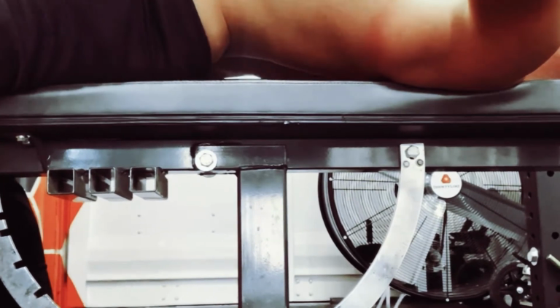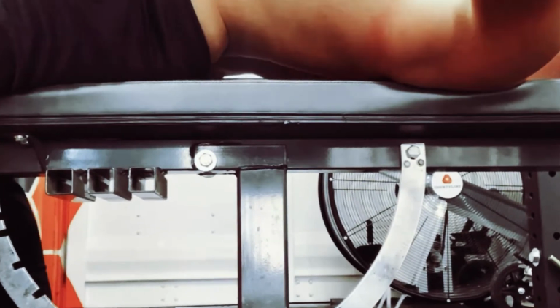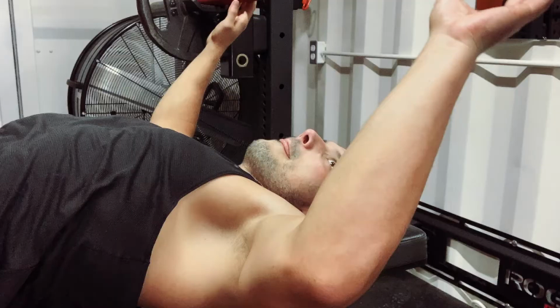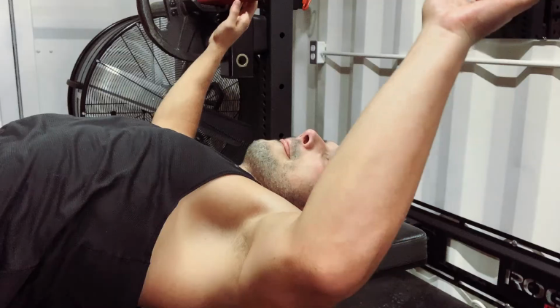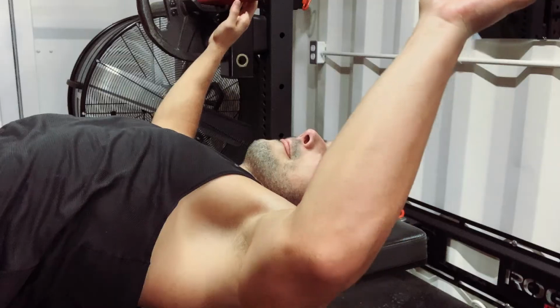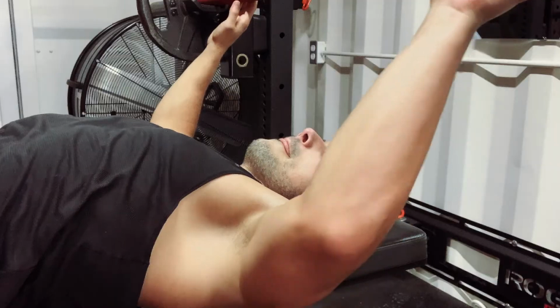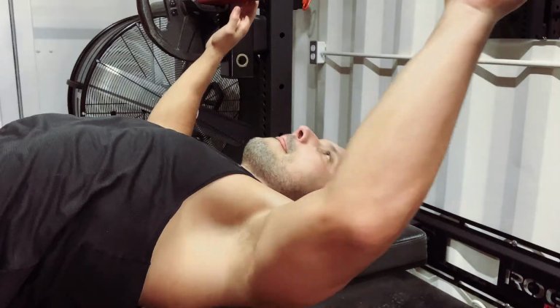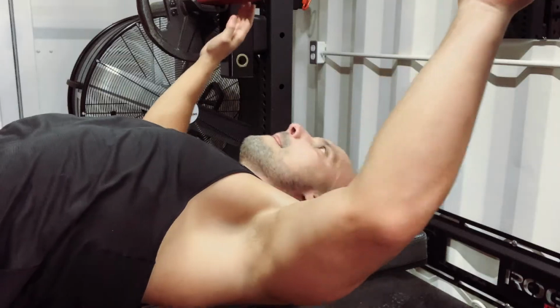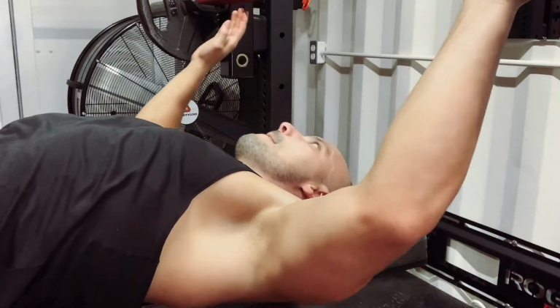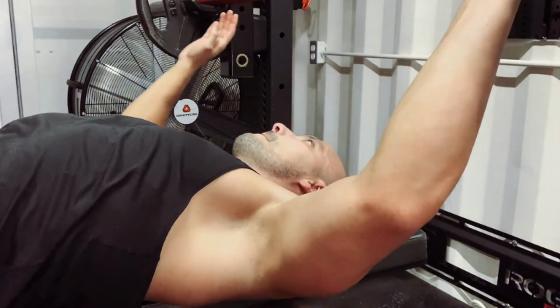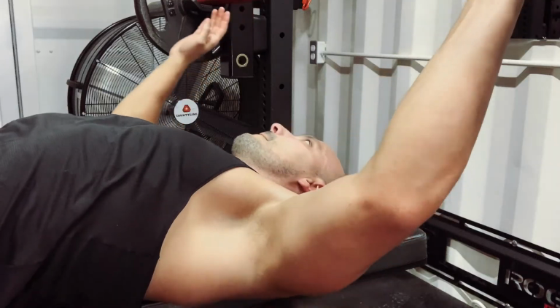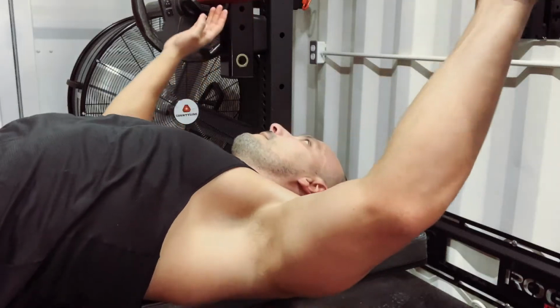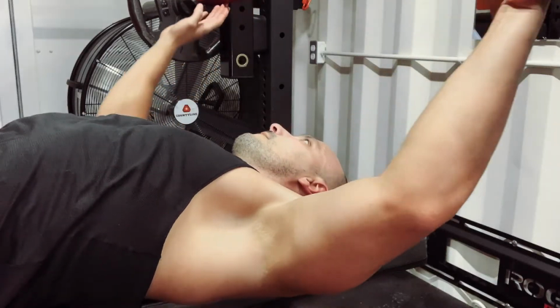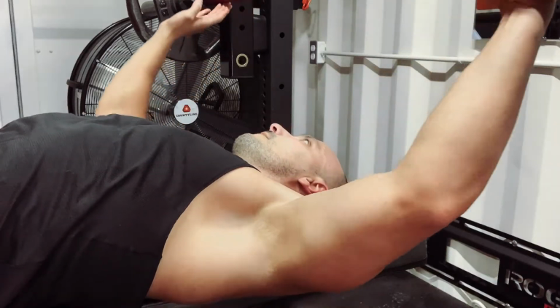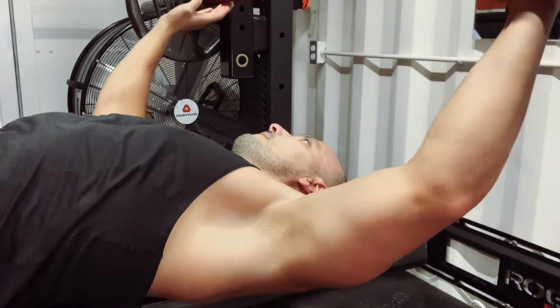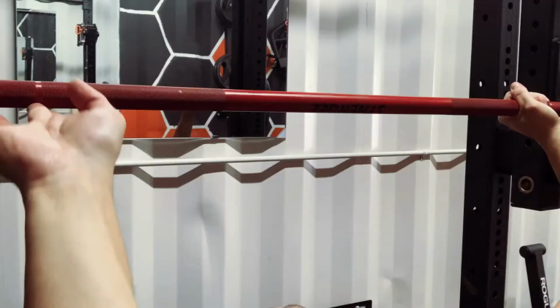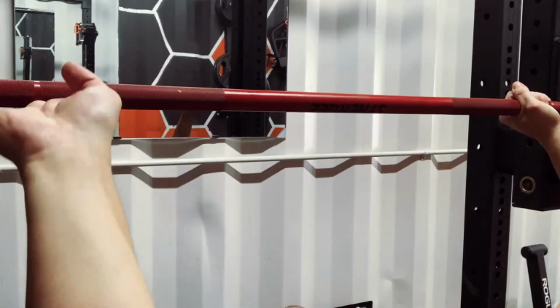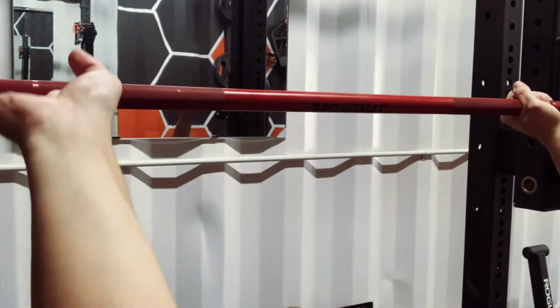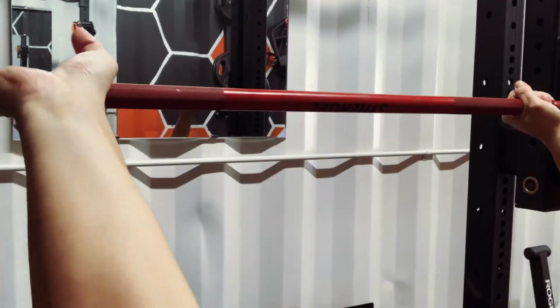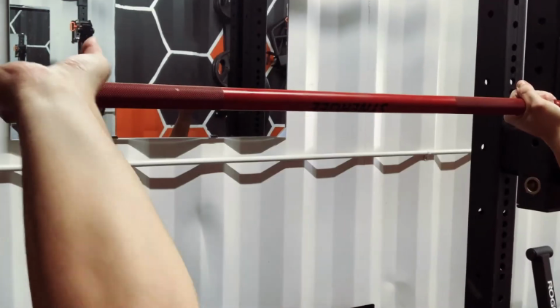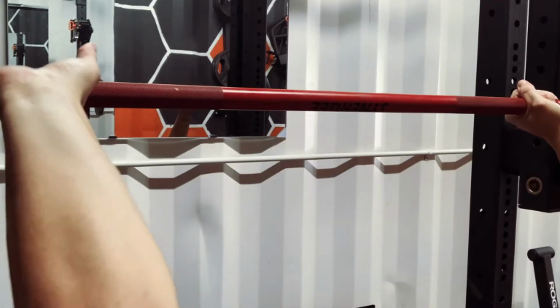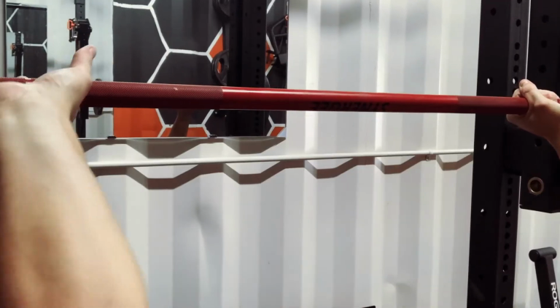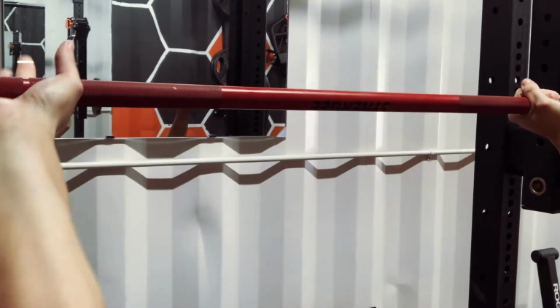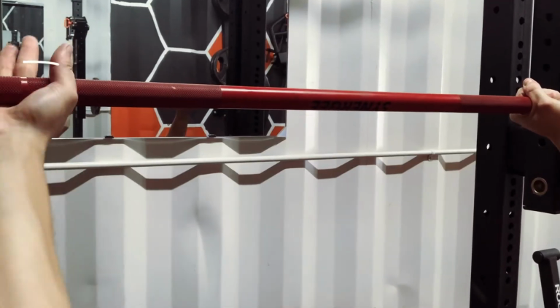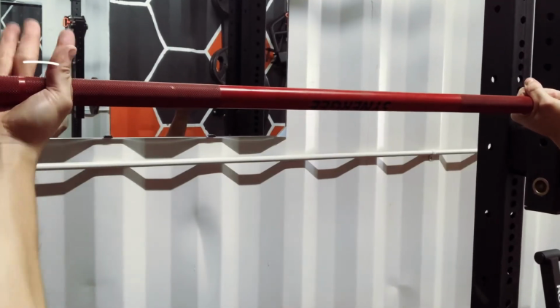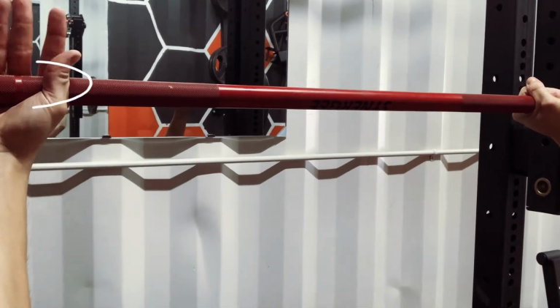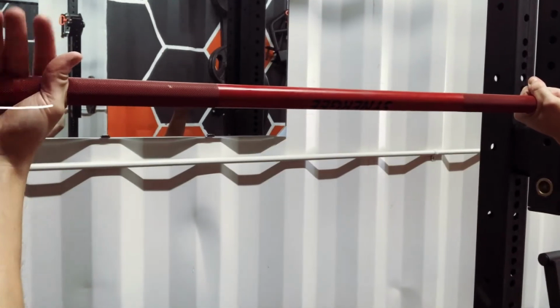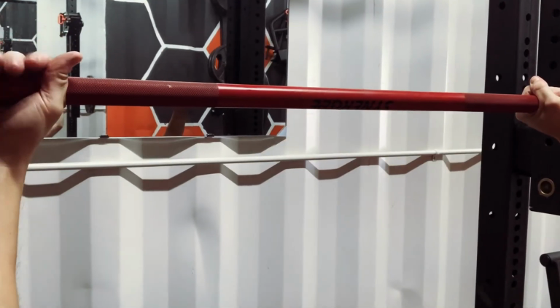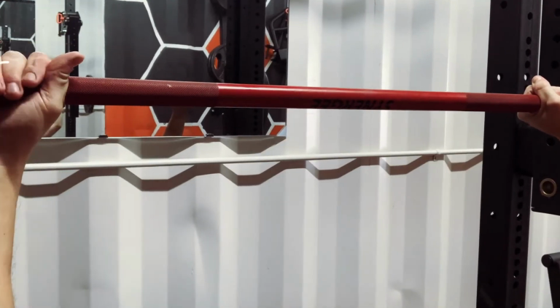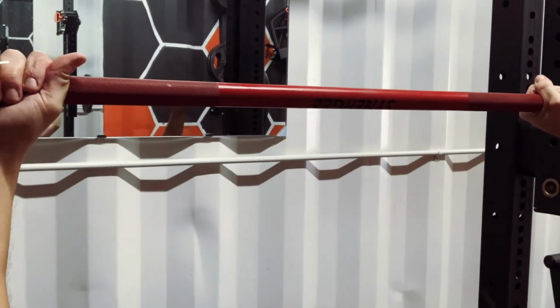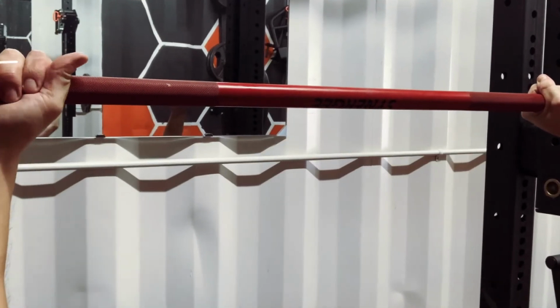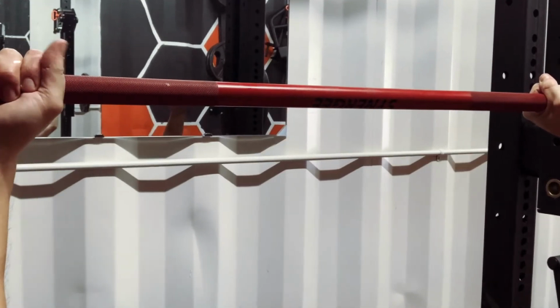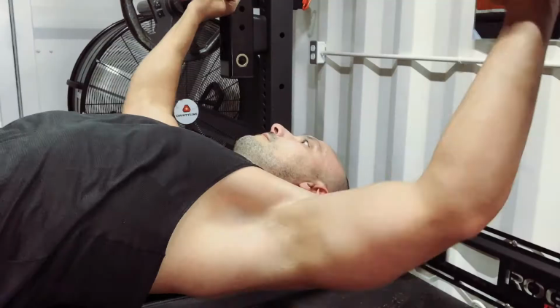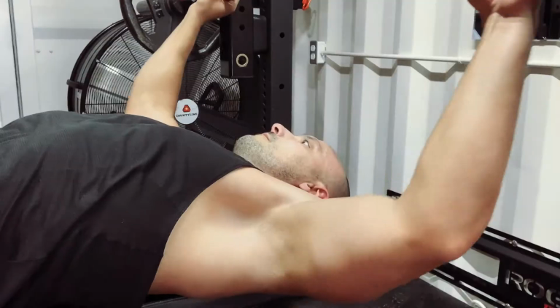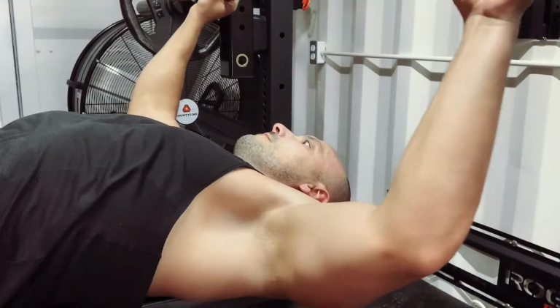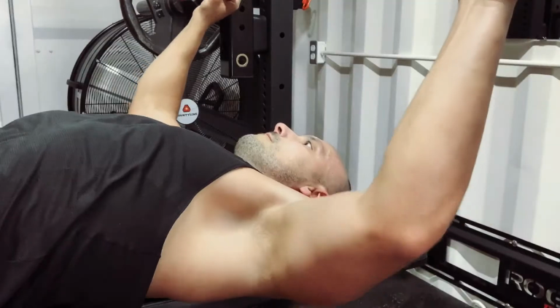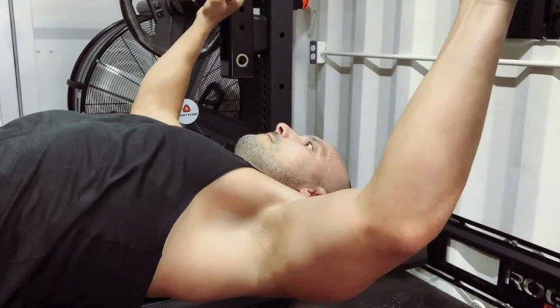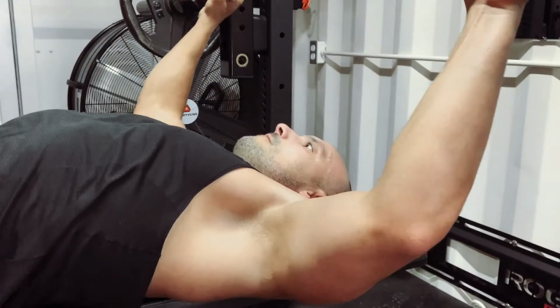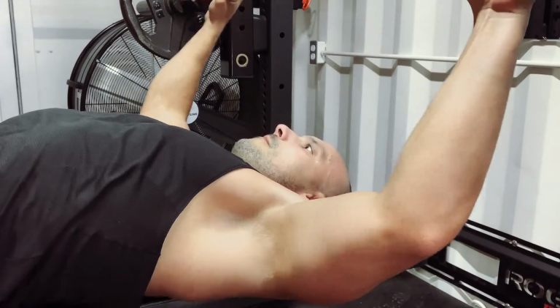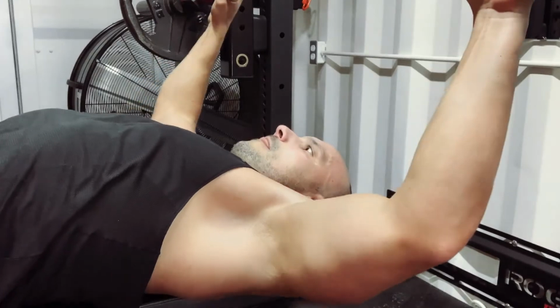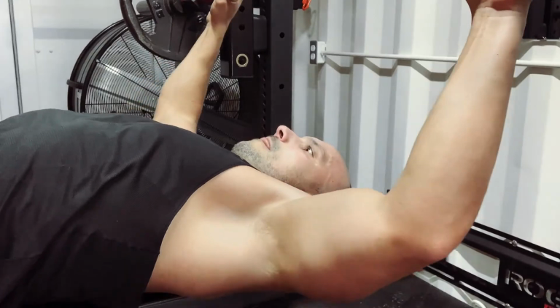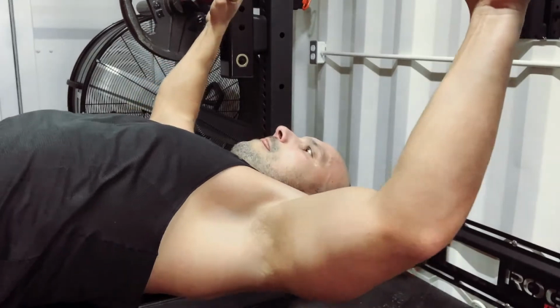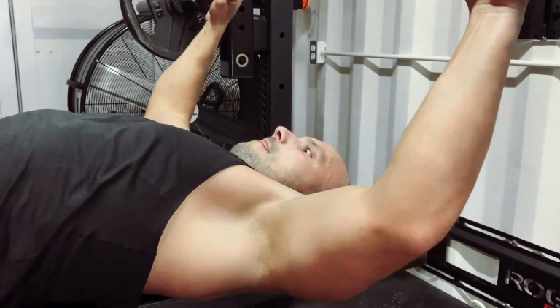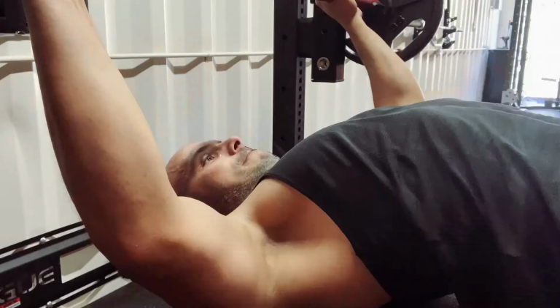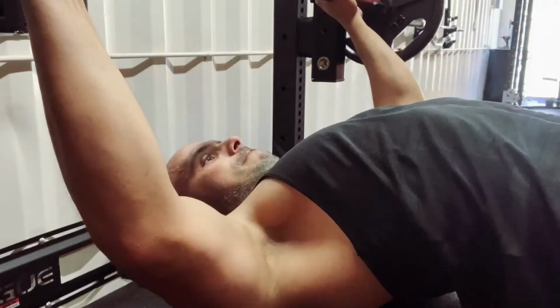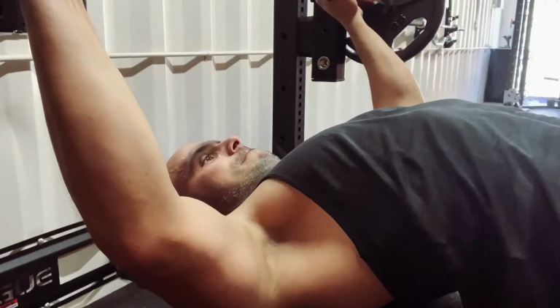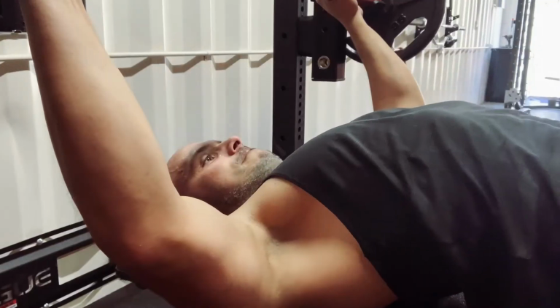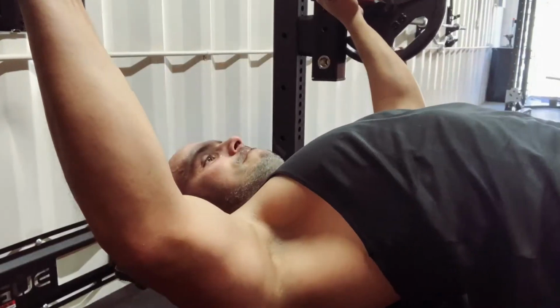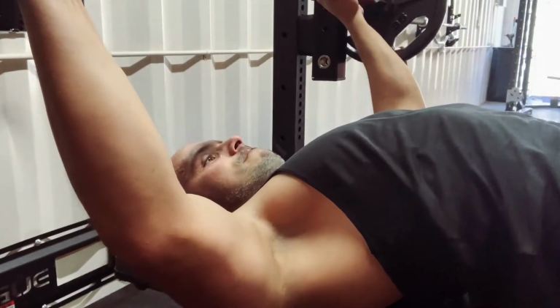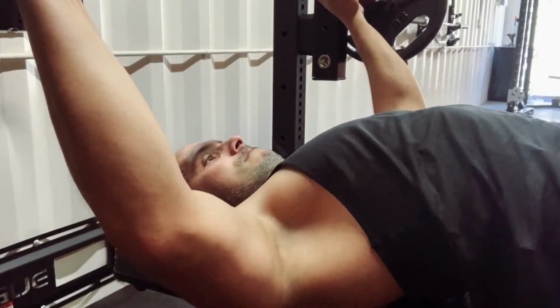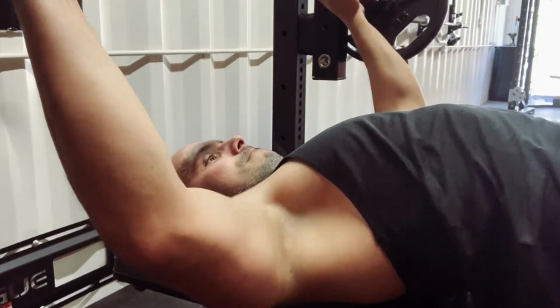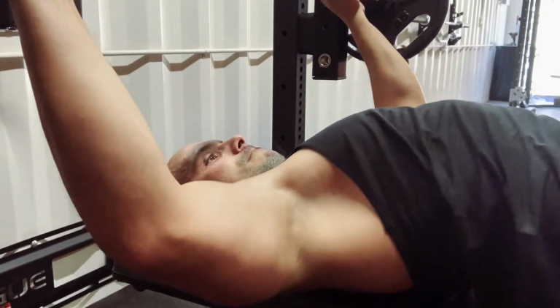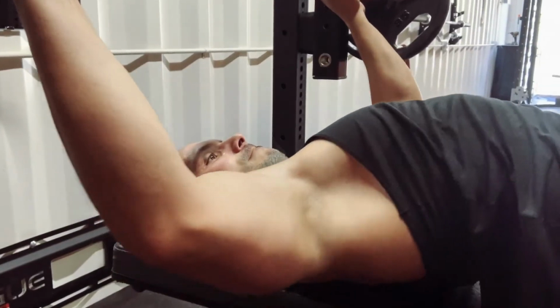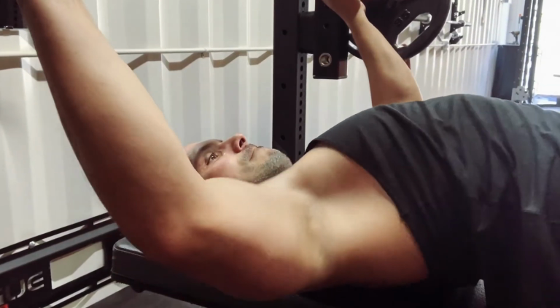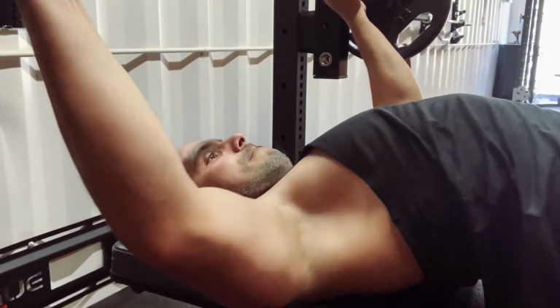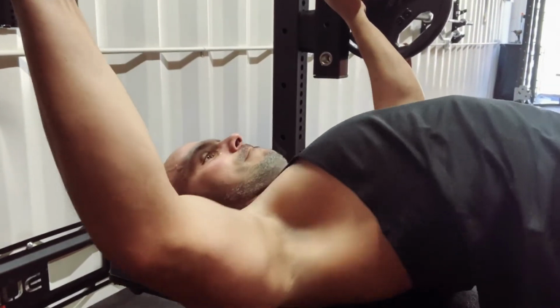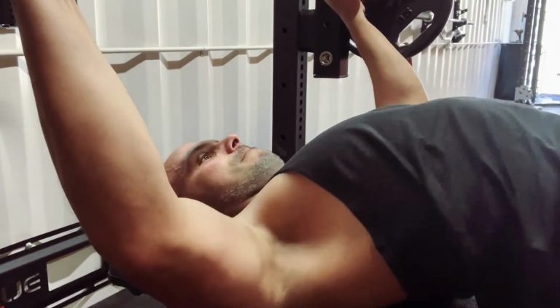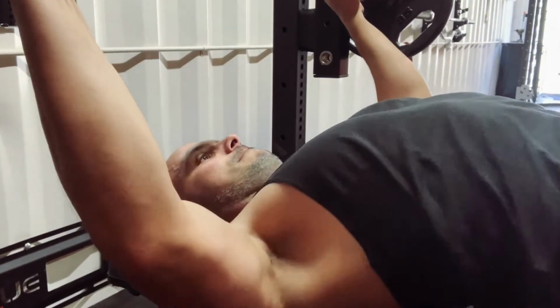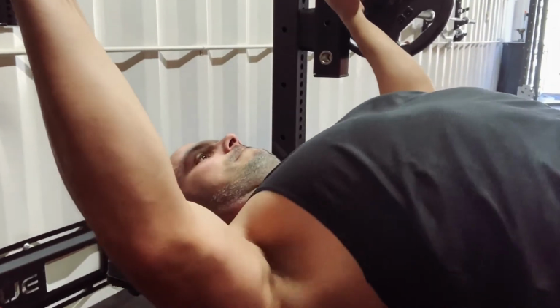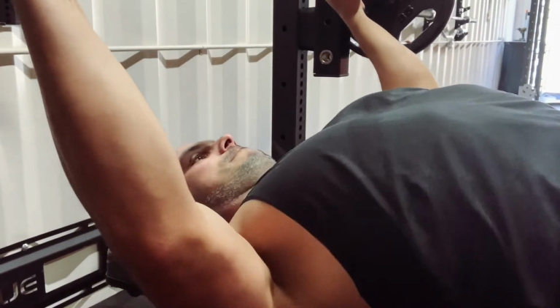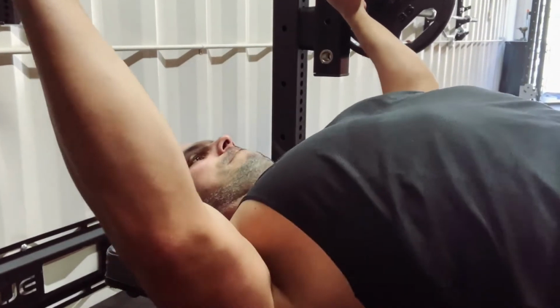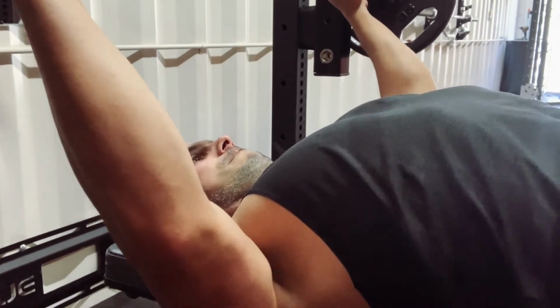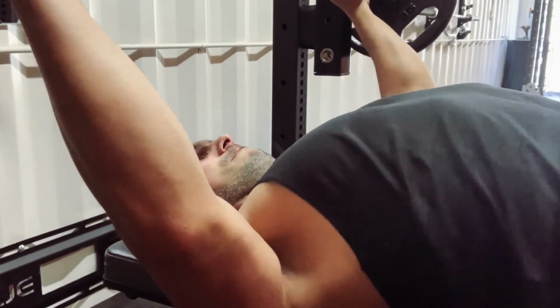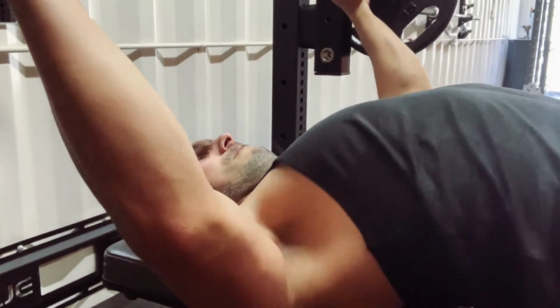Make sure you grip the bar firmly with the pad of your hand tightened to the bar as you wrap your fingers around and squeeze them into position. Here's where you create the last component of the driving force.